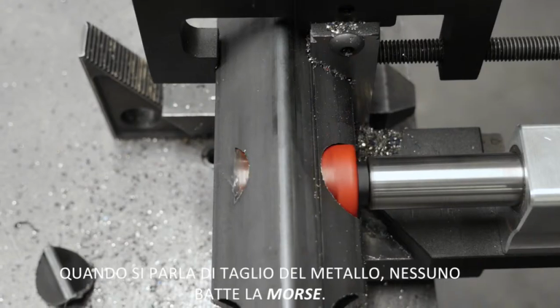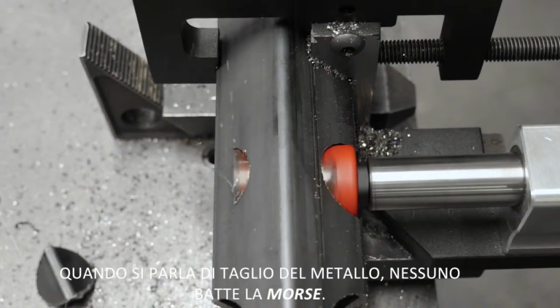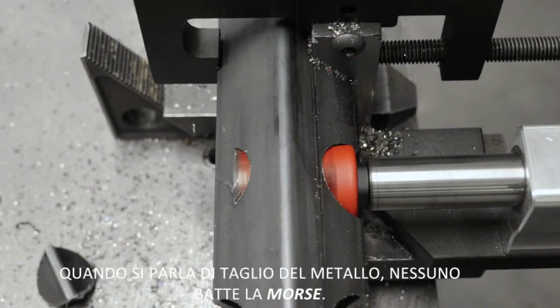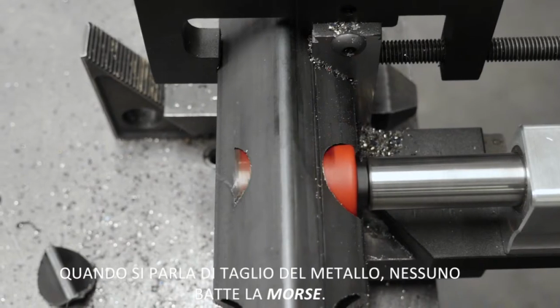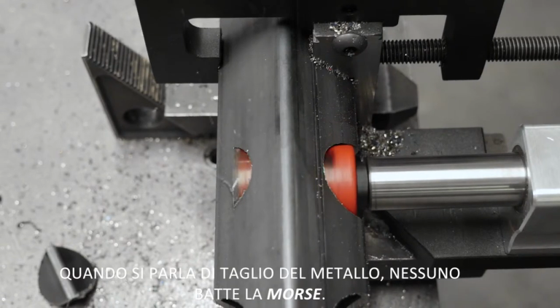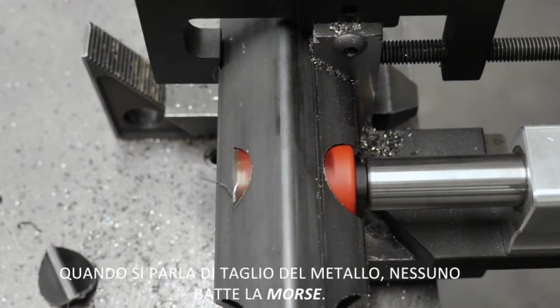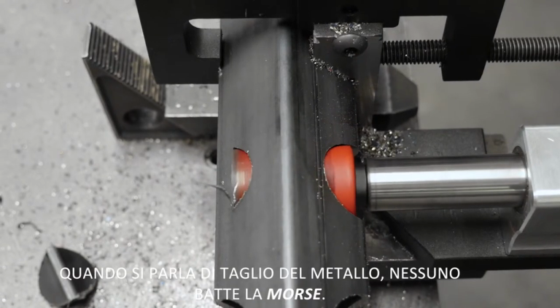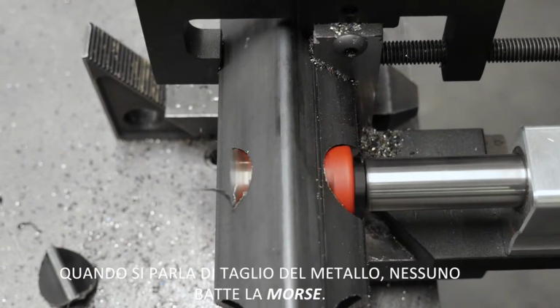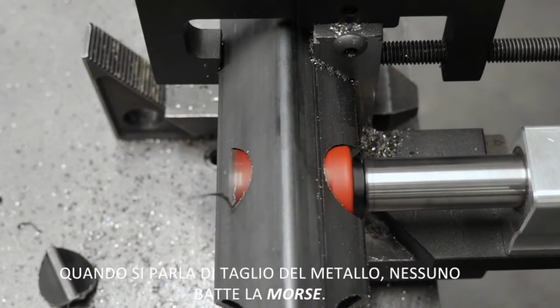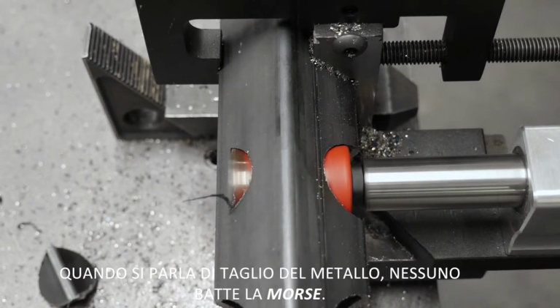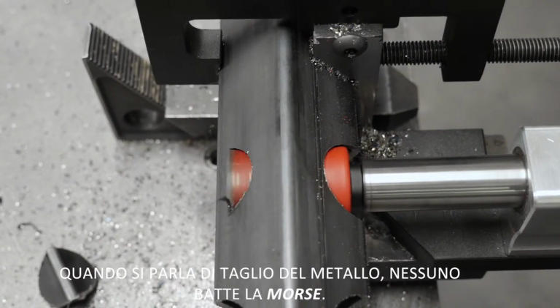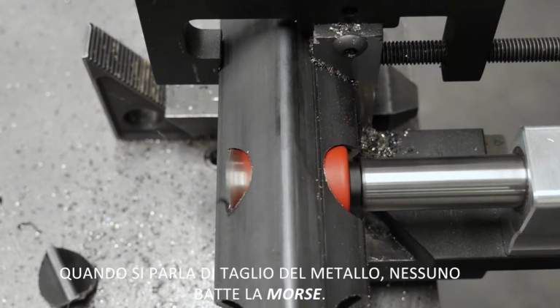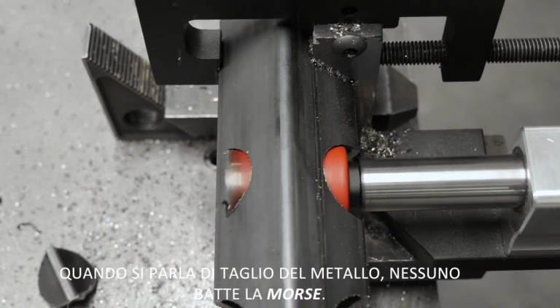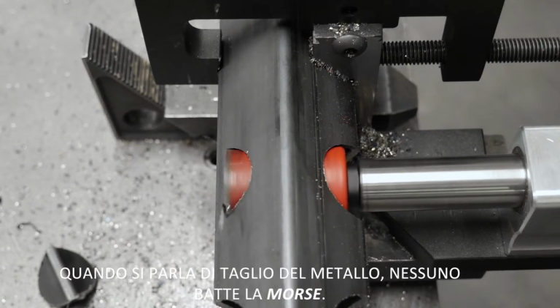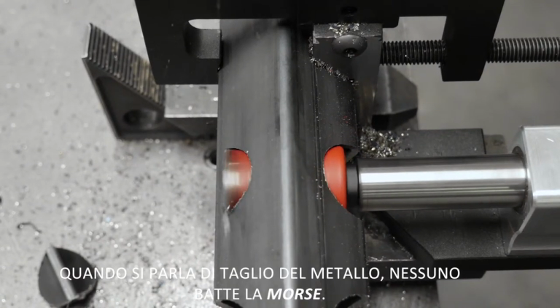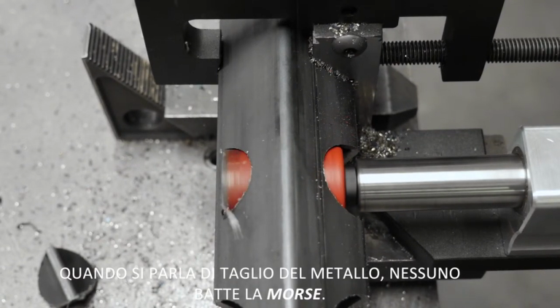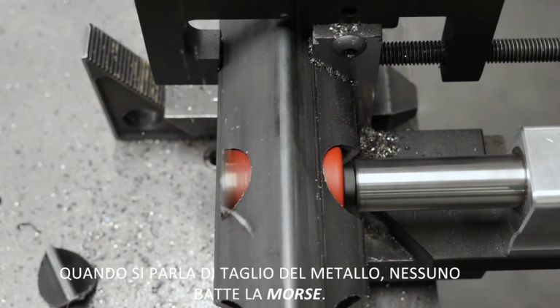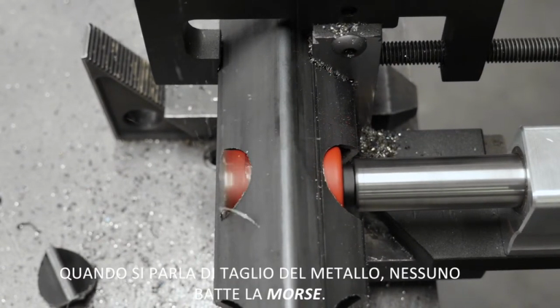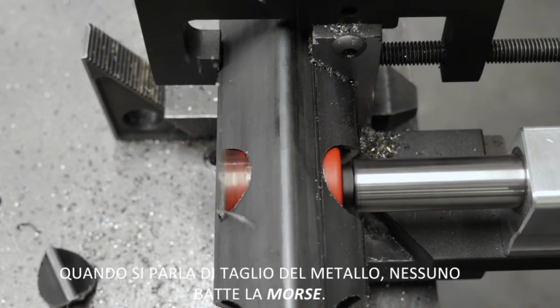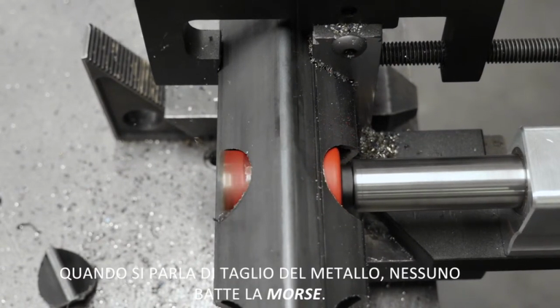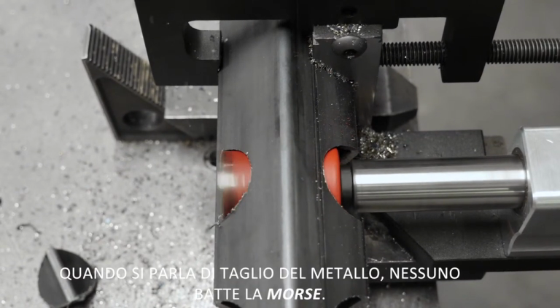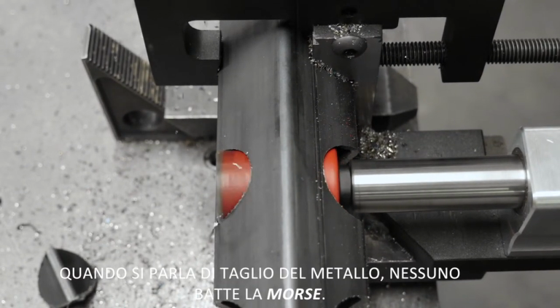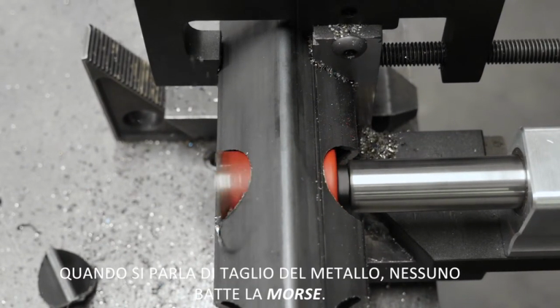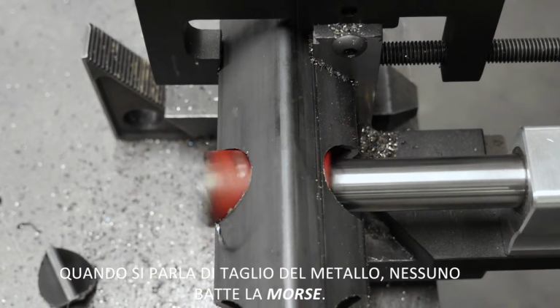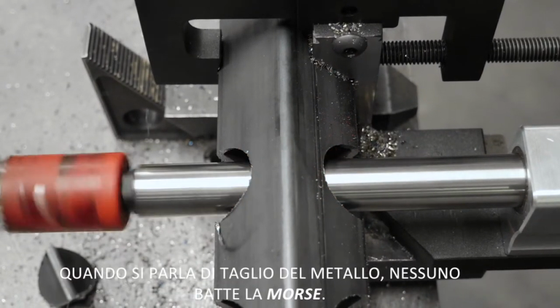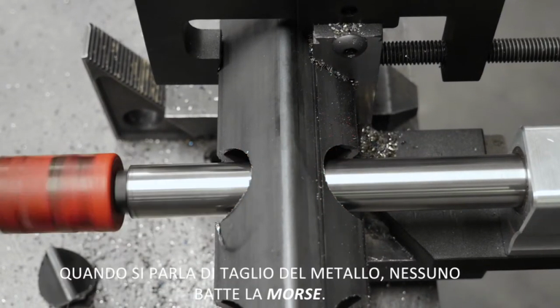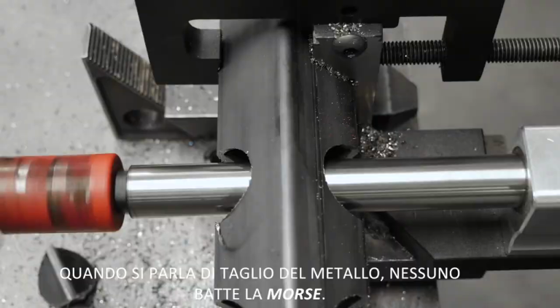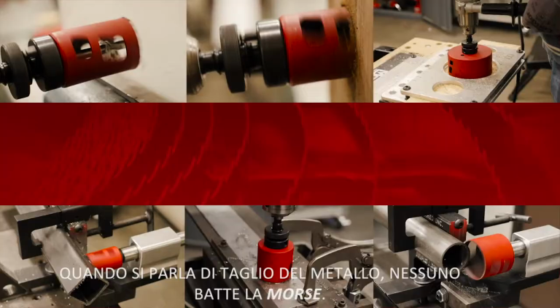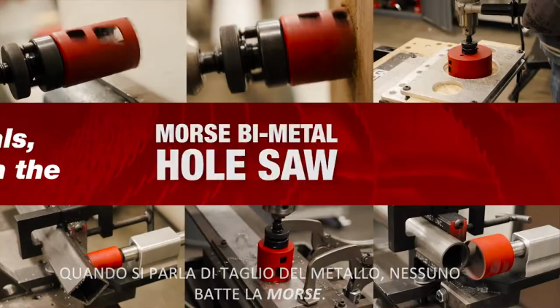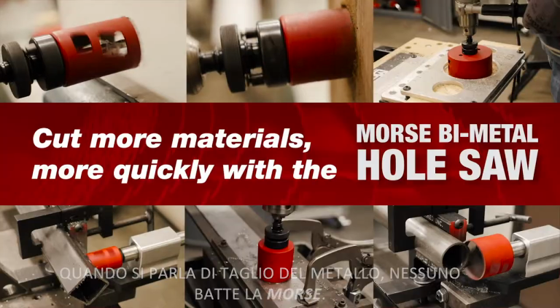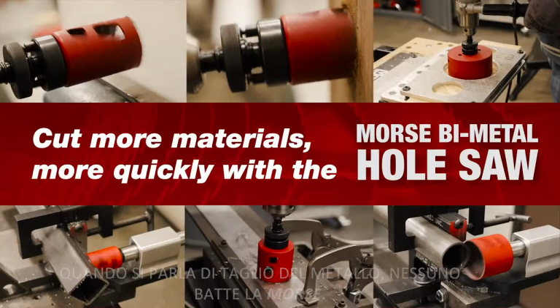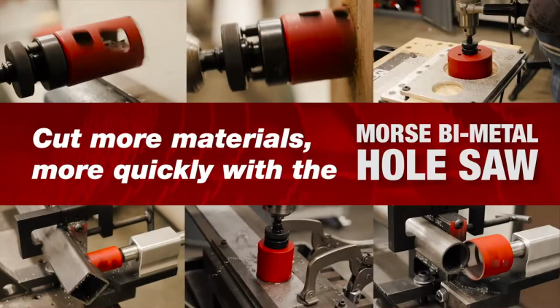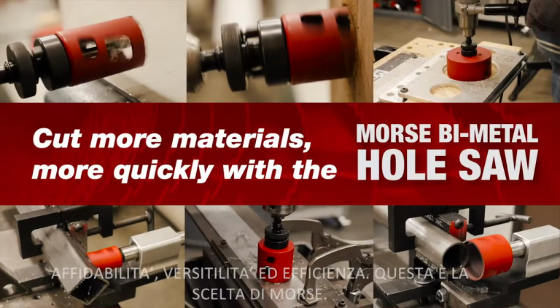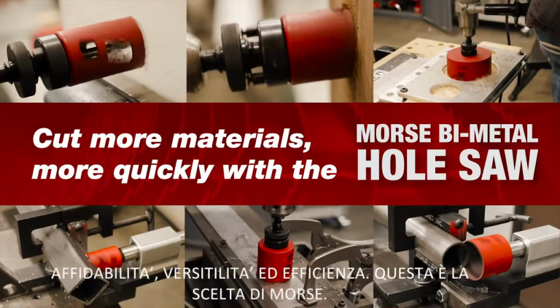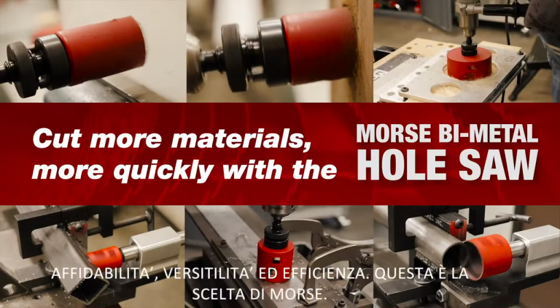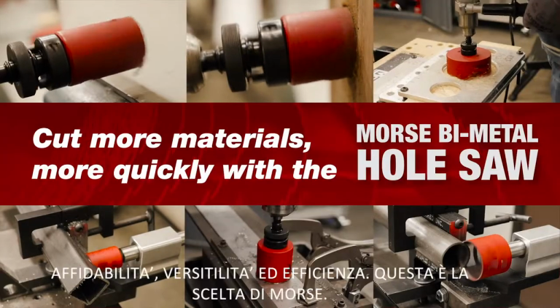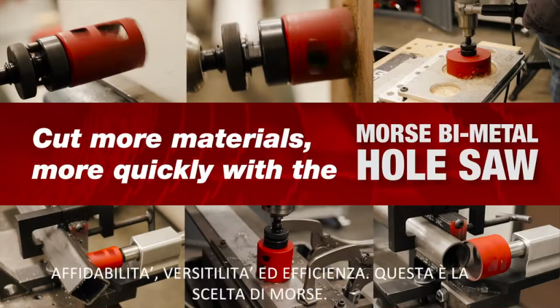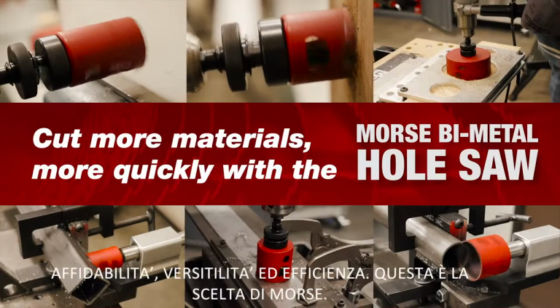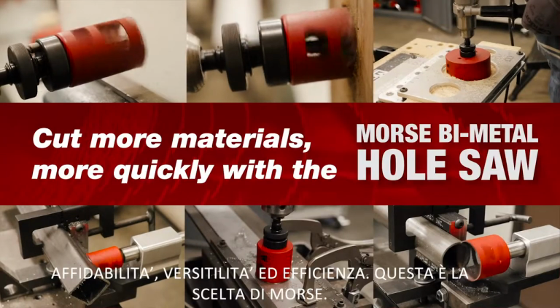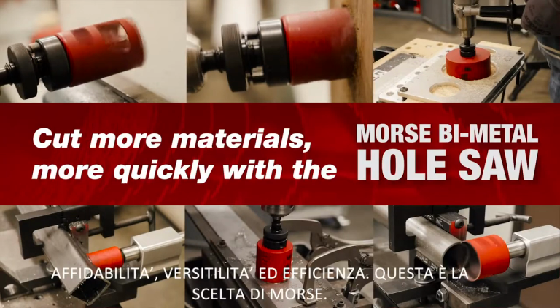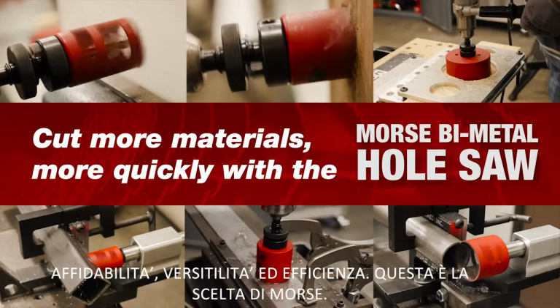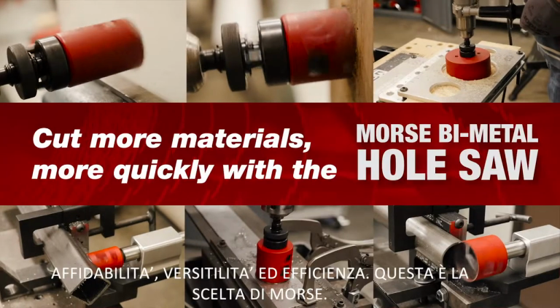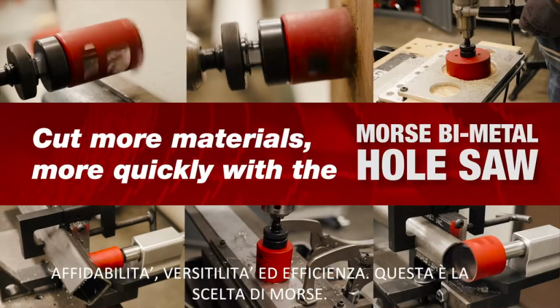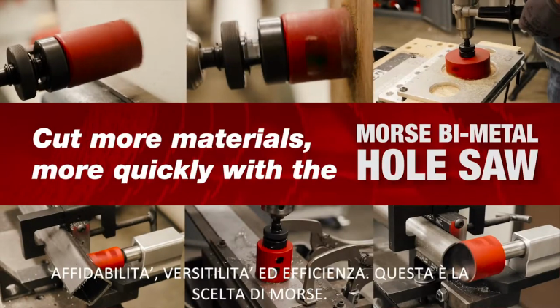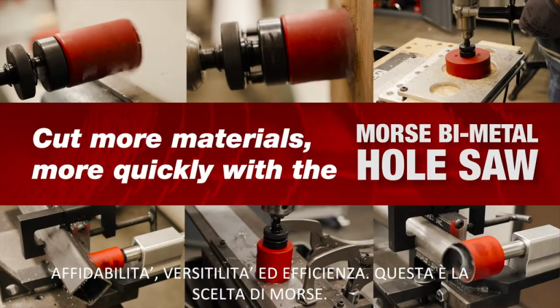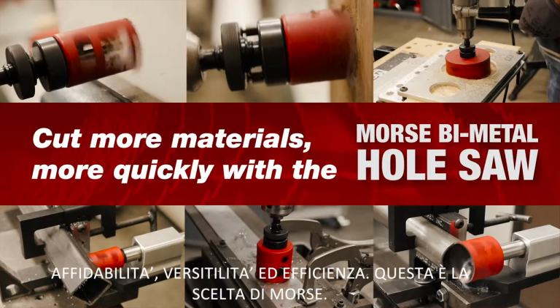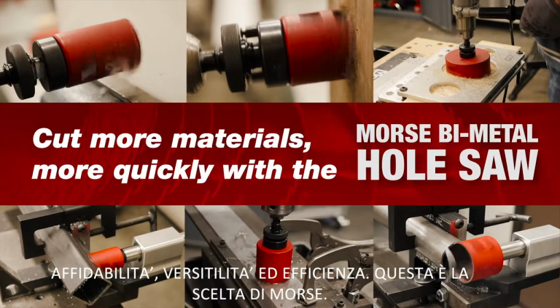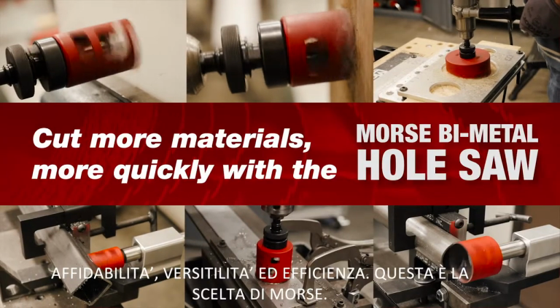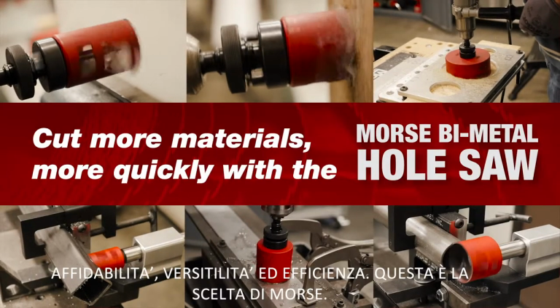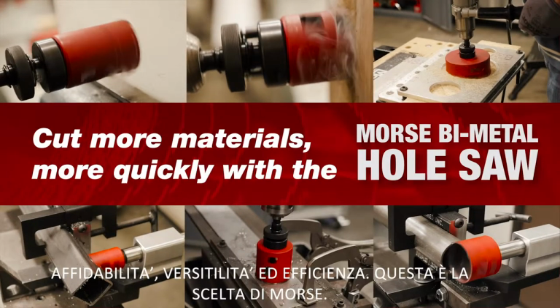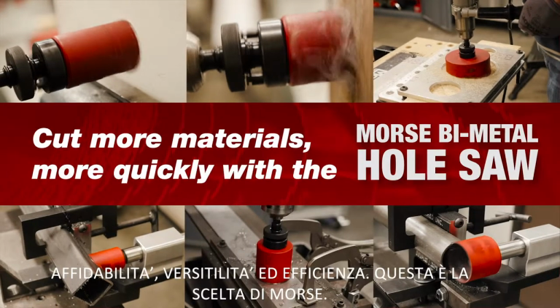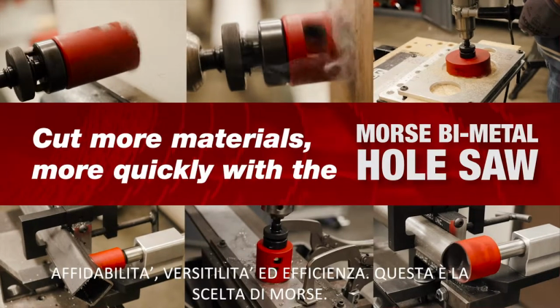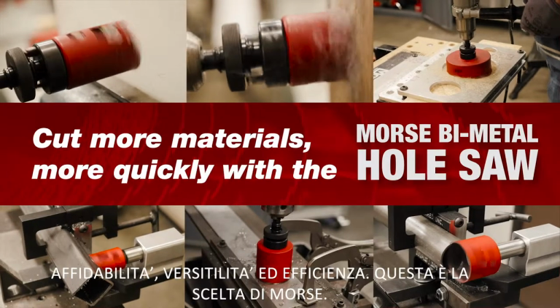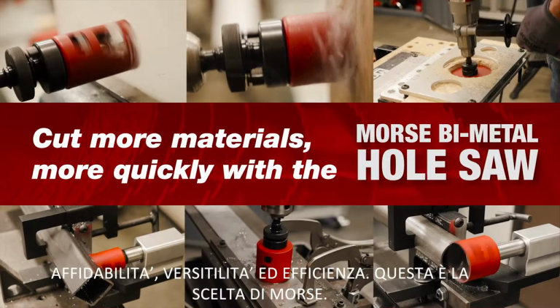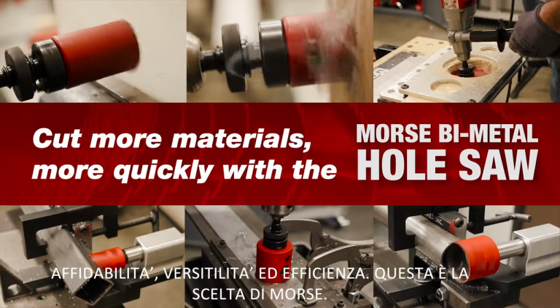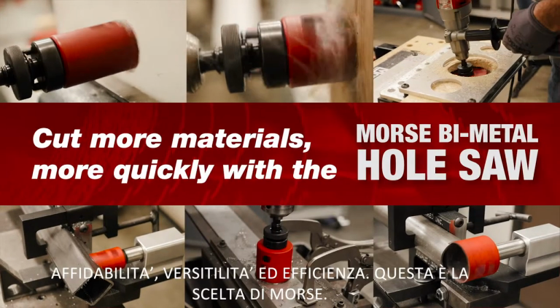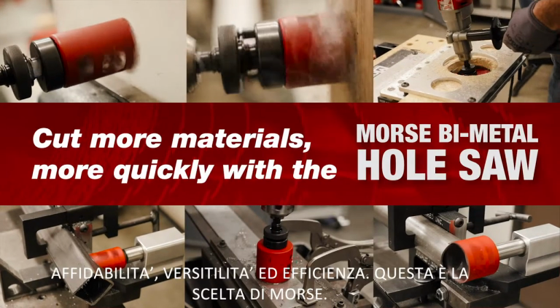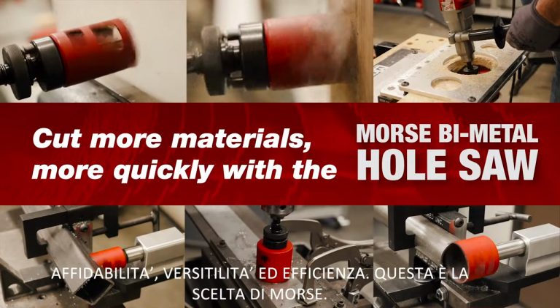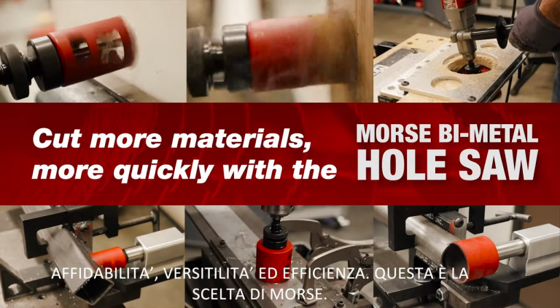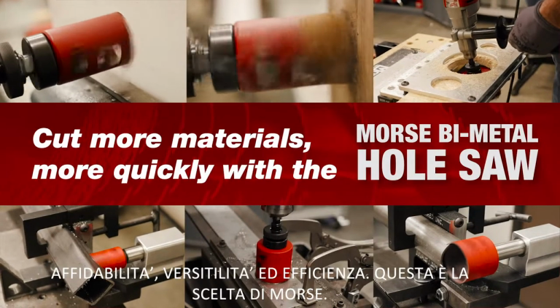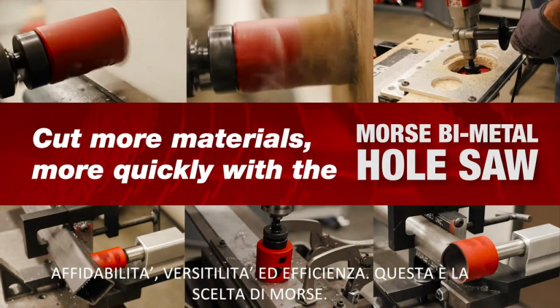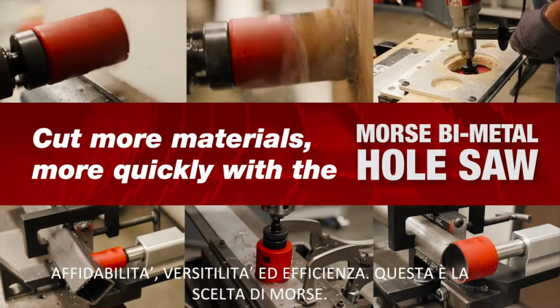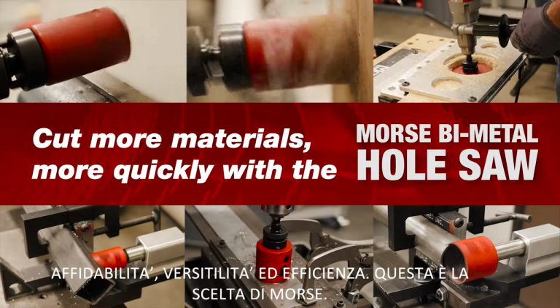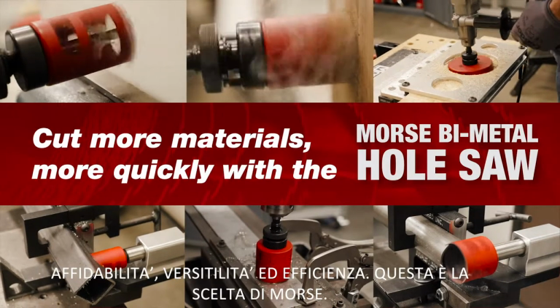When it comes to metal cutting, no one beats Morse. Dependable, versatile, and efficient — that's the Morse way.